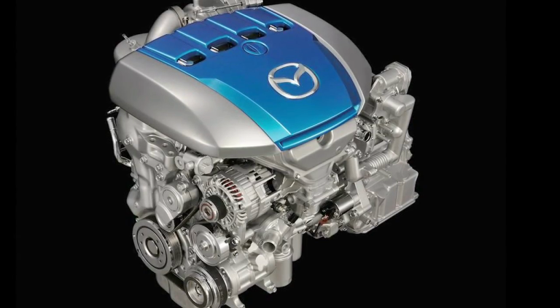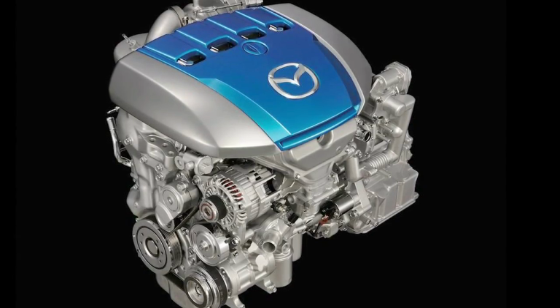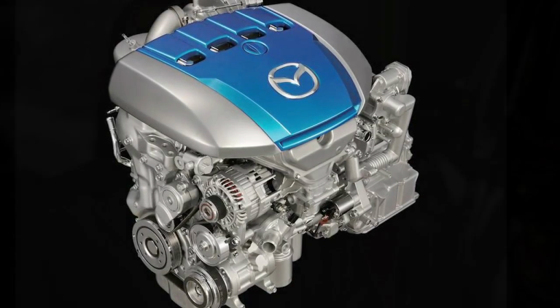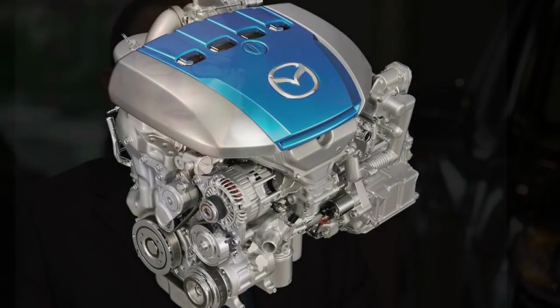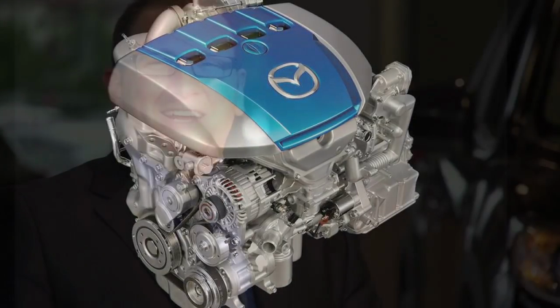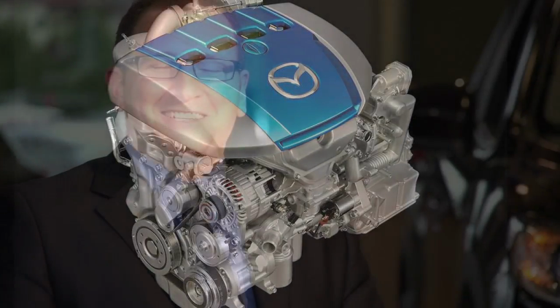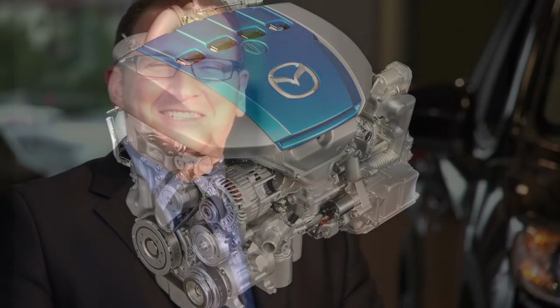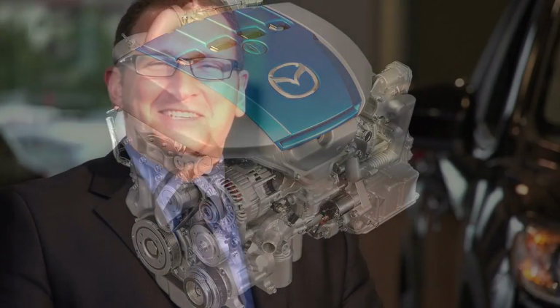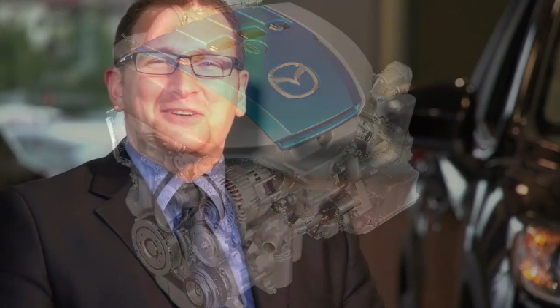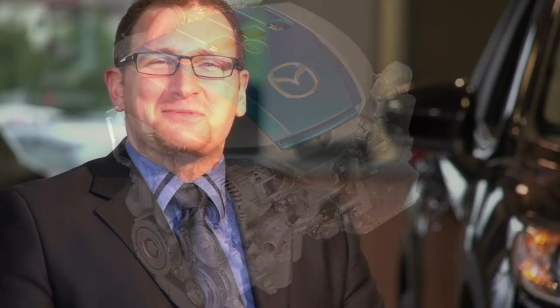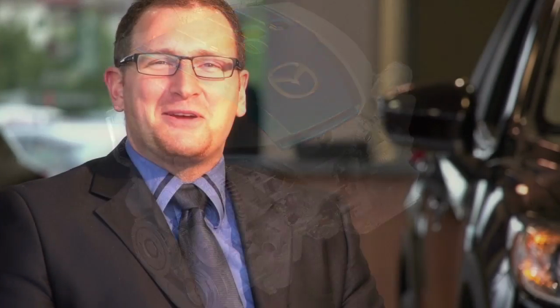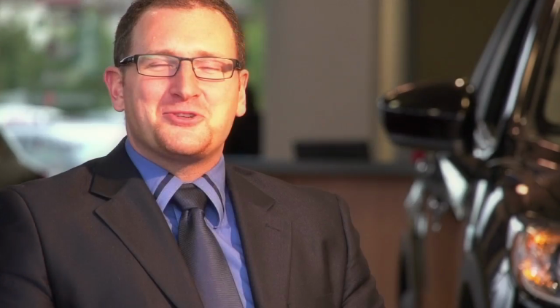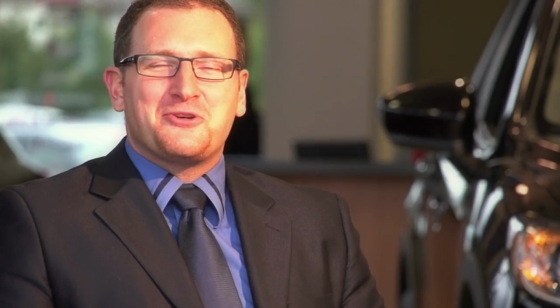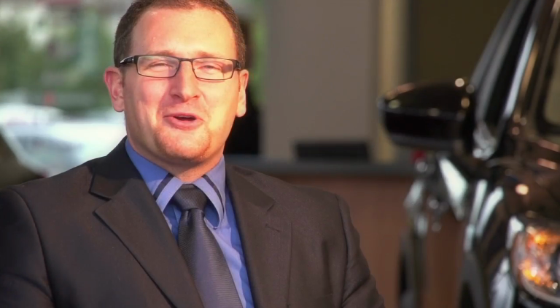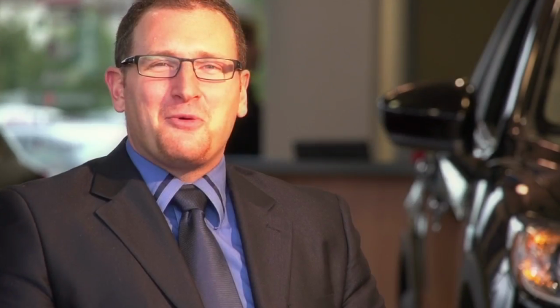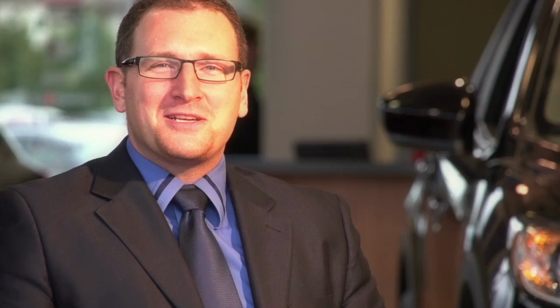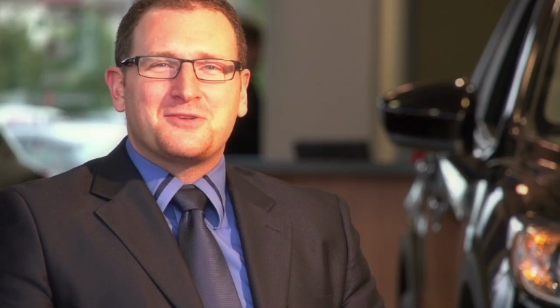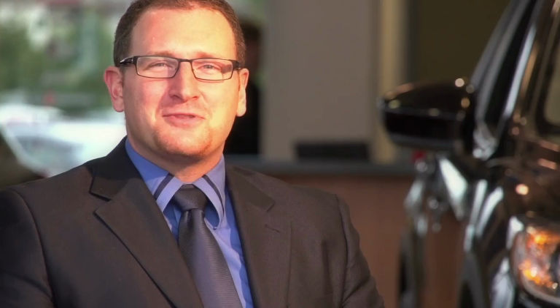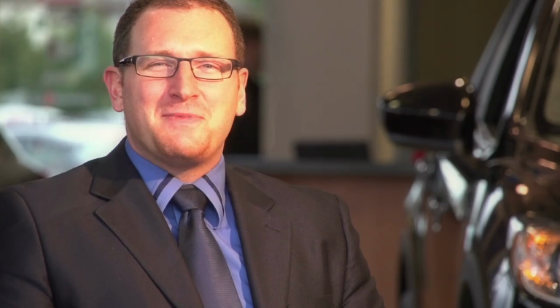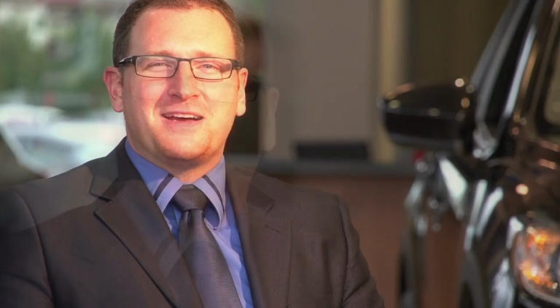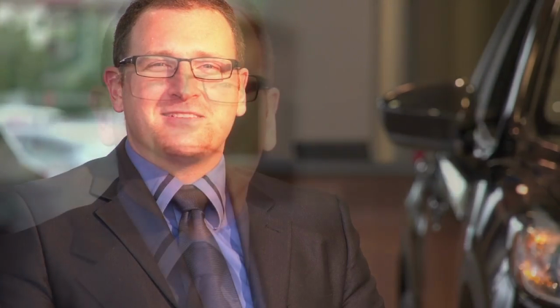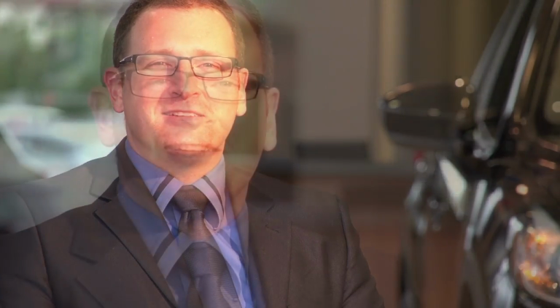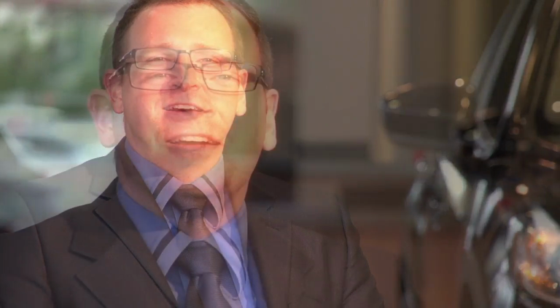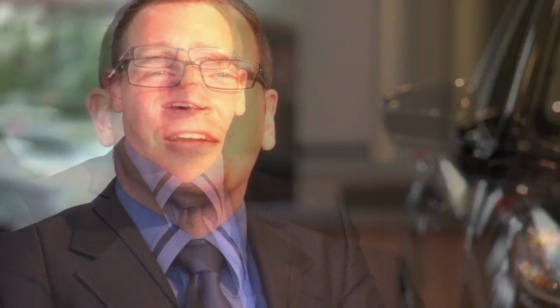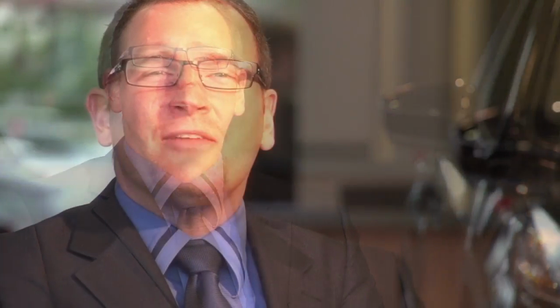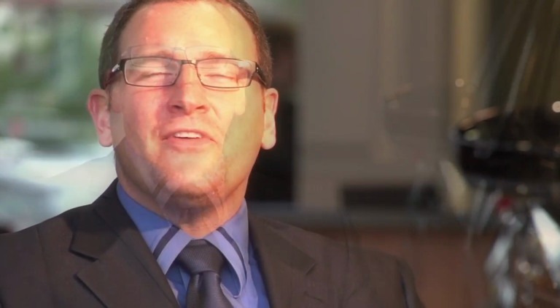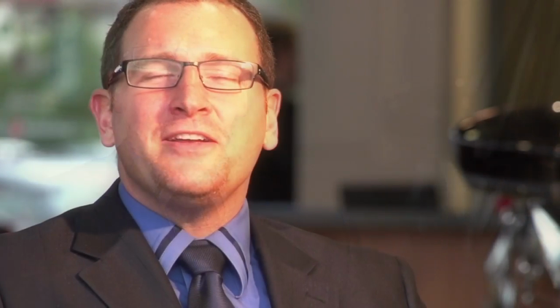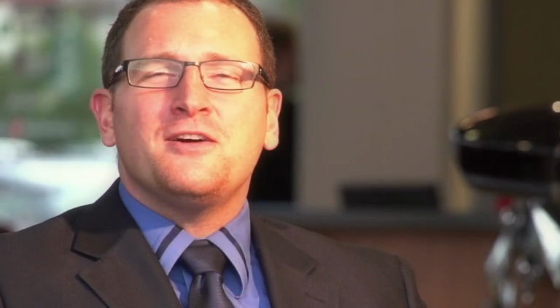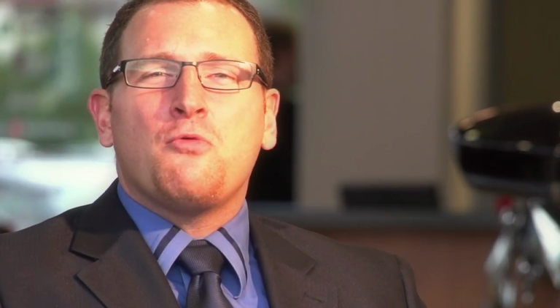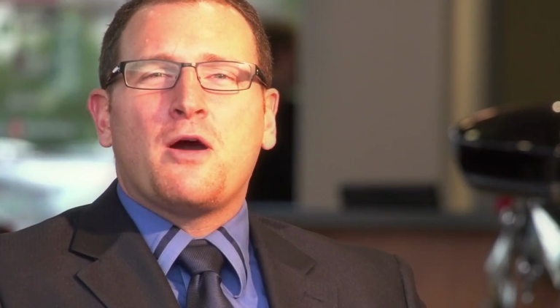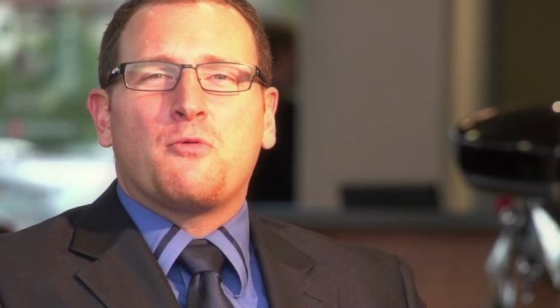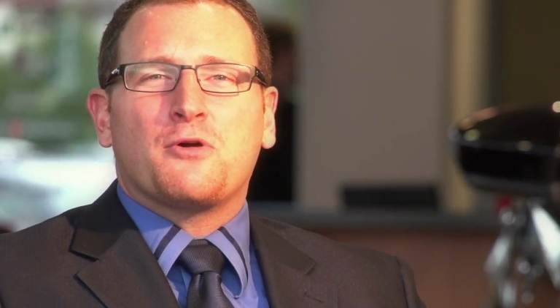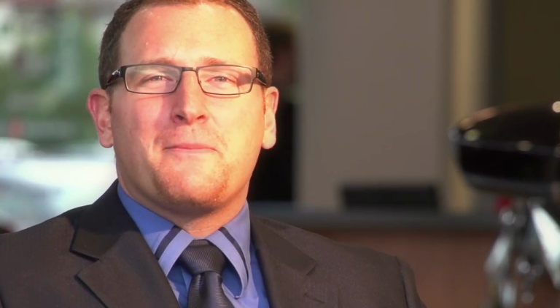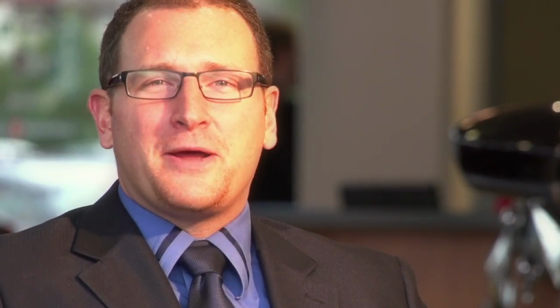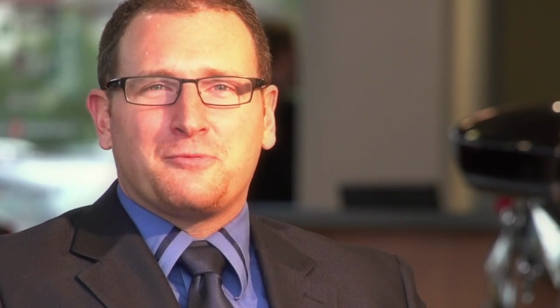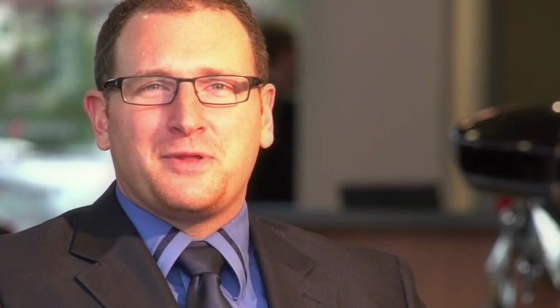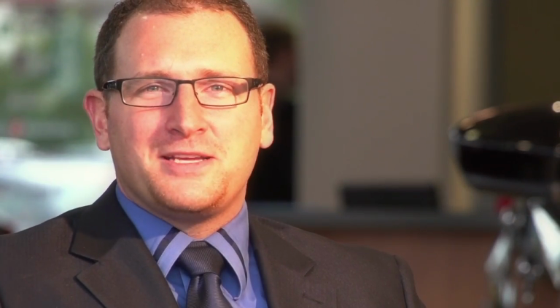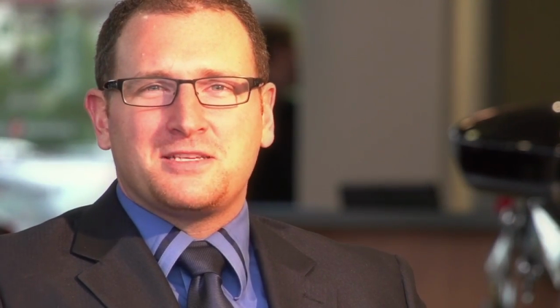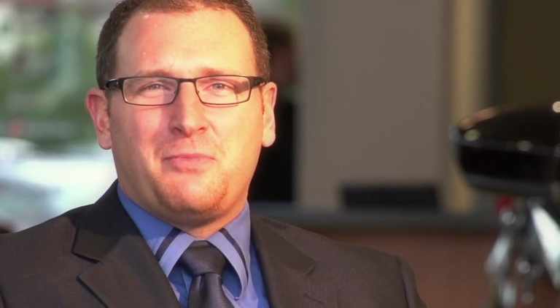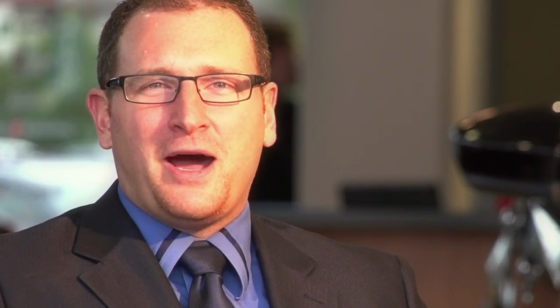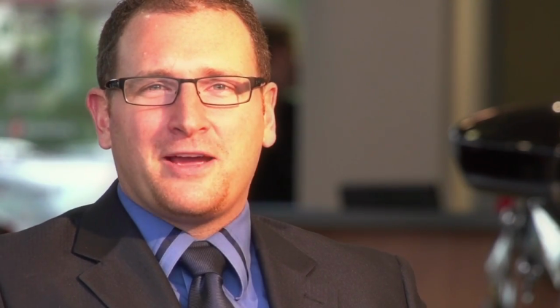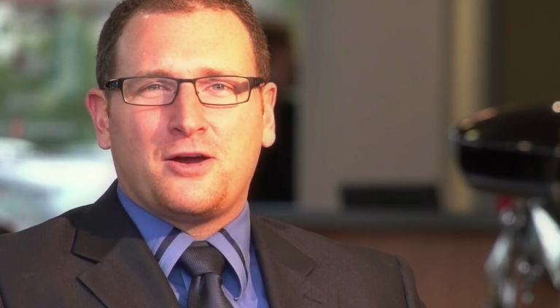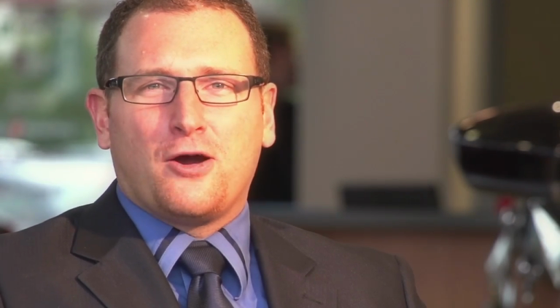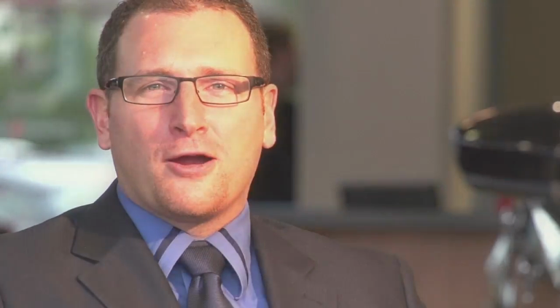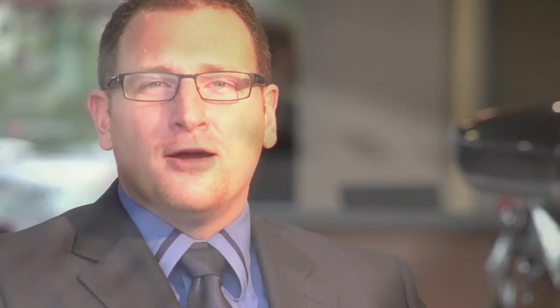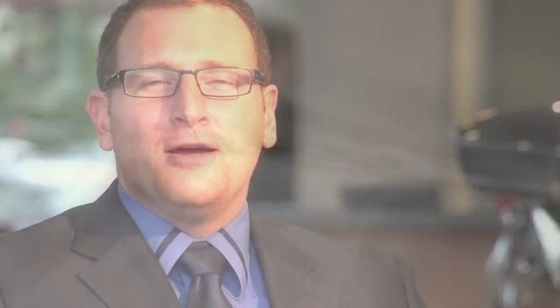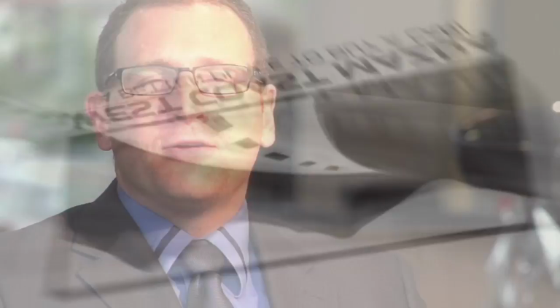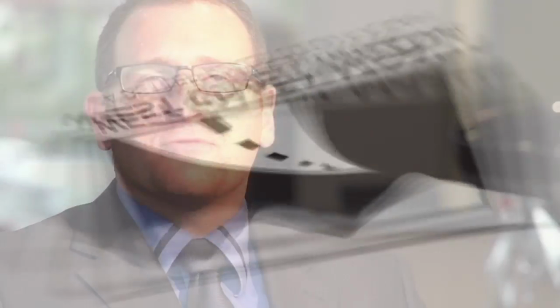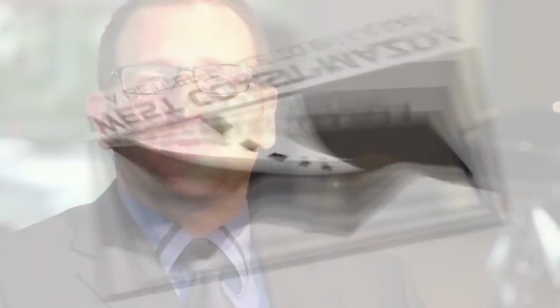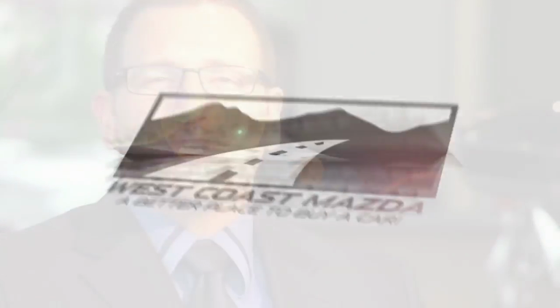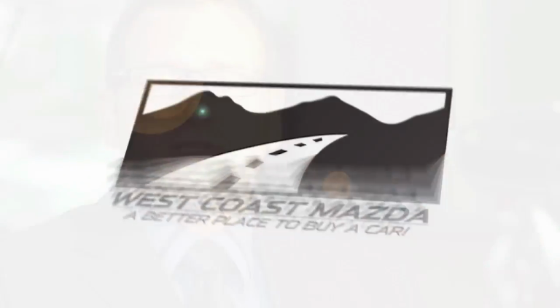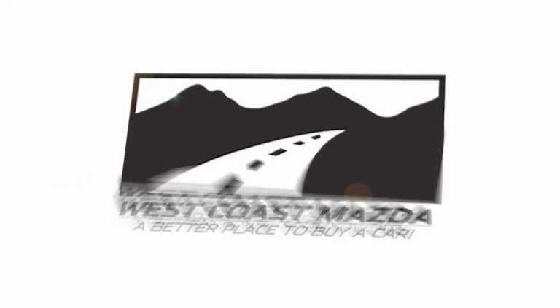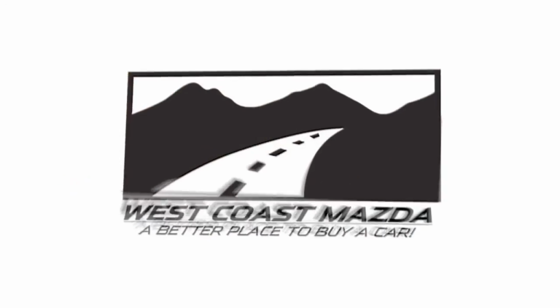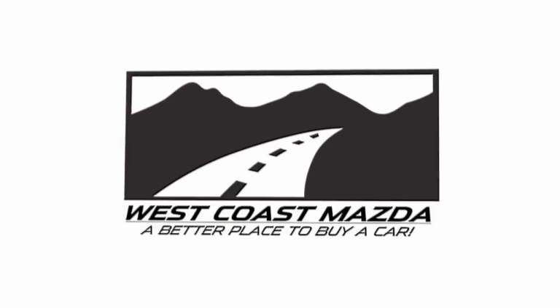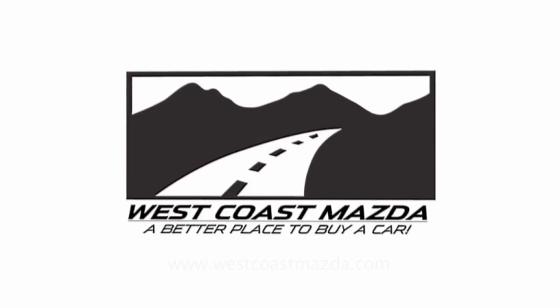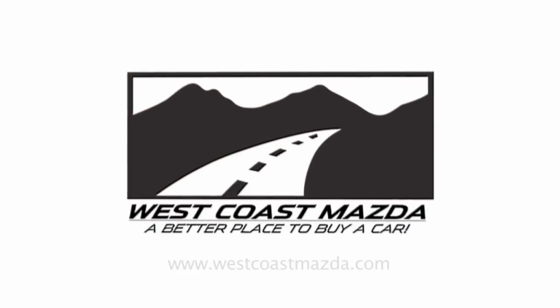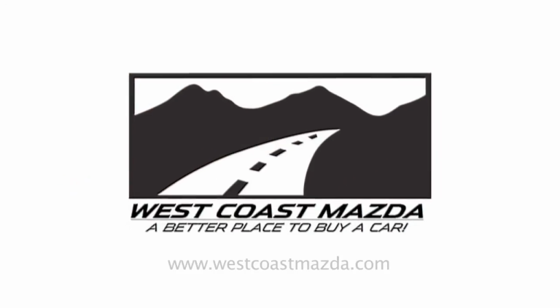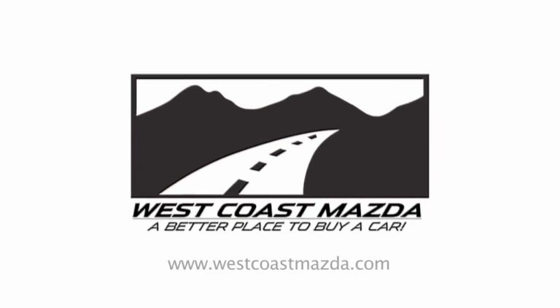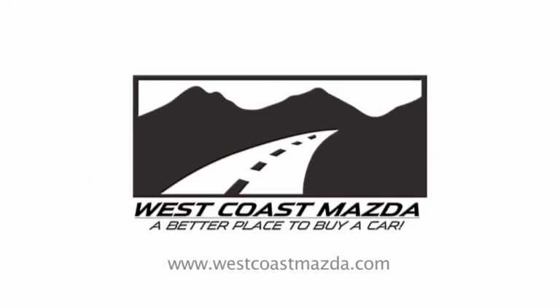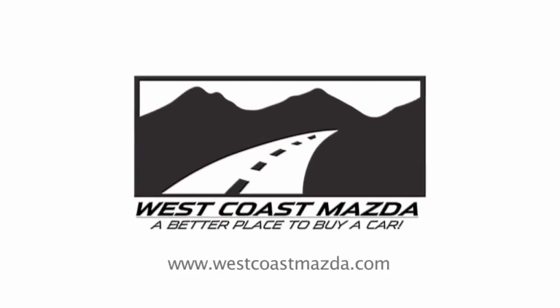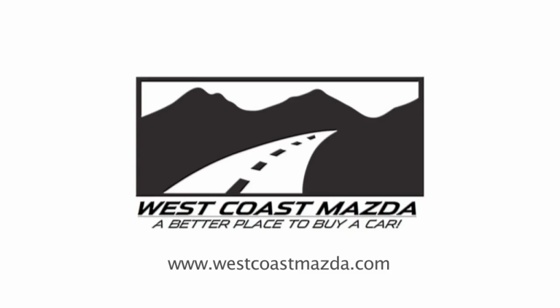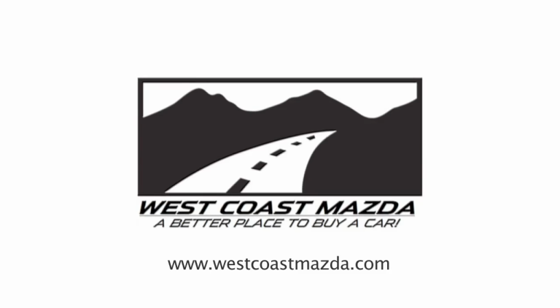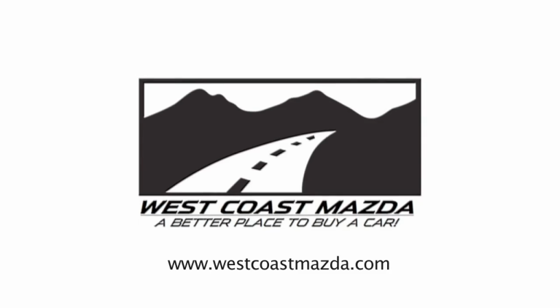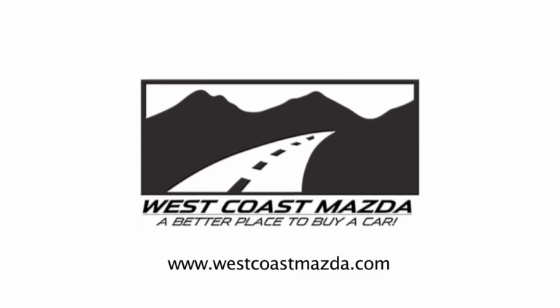I'm Brad Hanson, sales manager here at West Coast Mazda. Come find out why we're a better place to buy a car. We're just over the bridge in Maple Ridge.